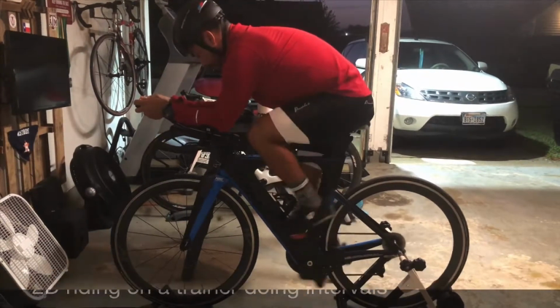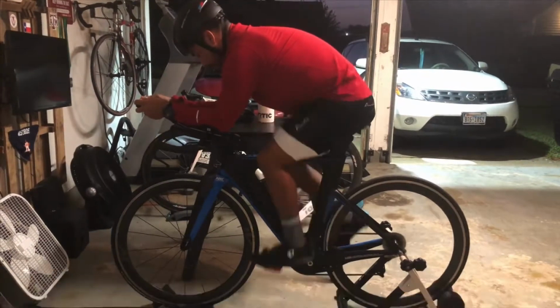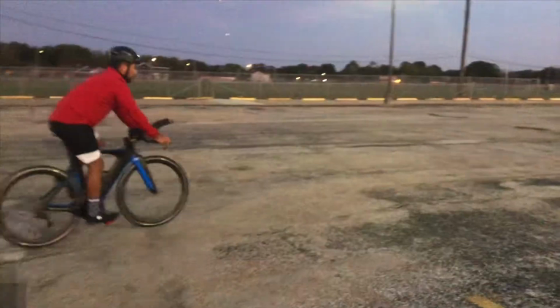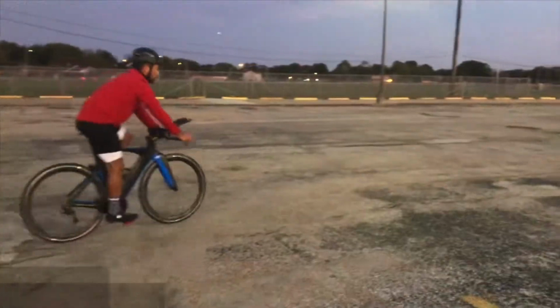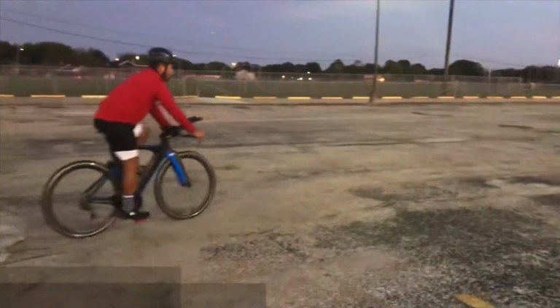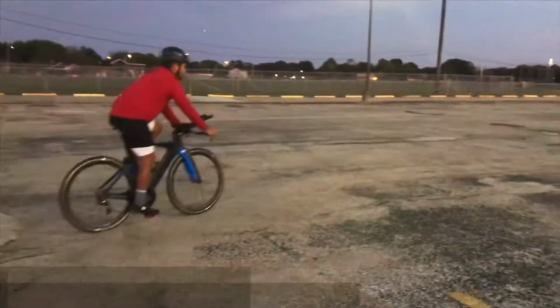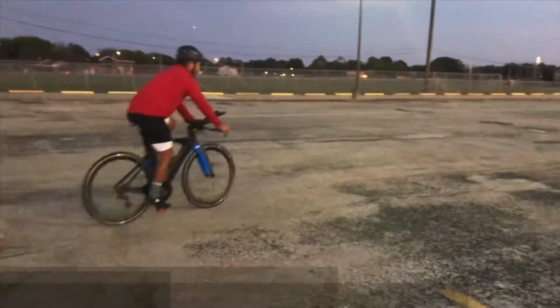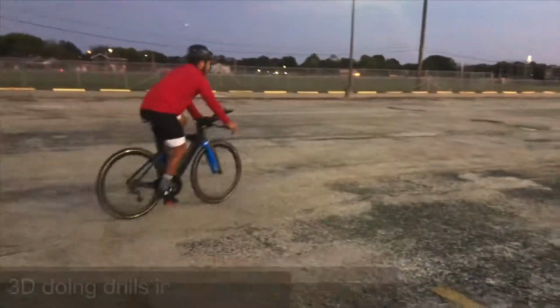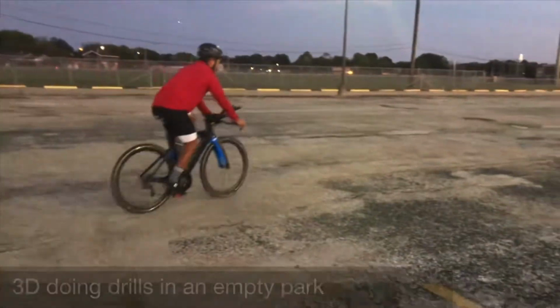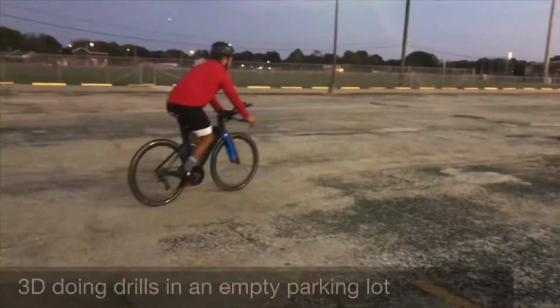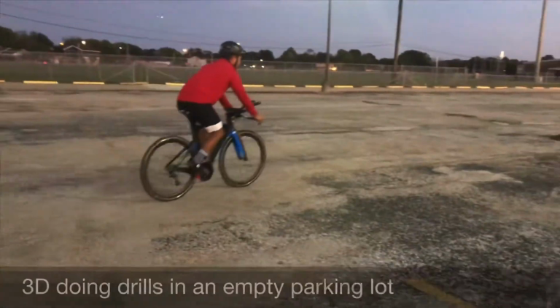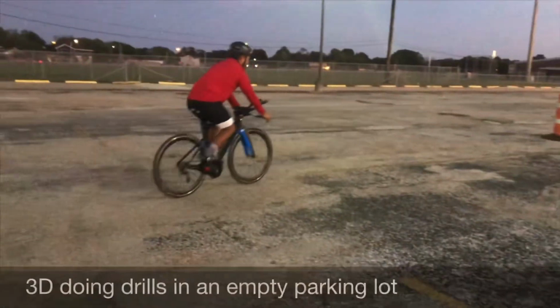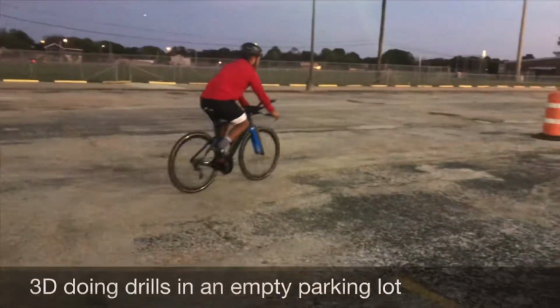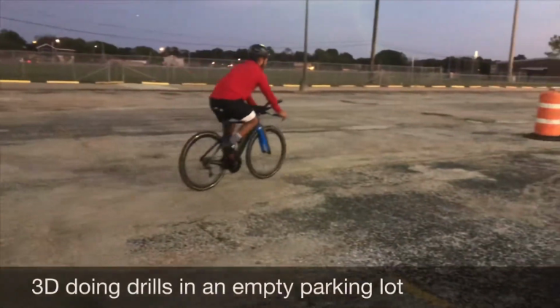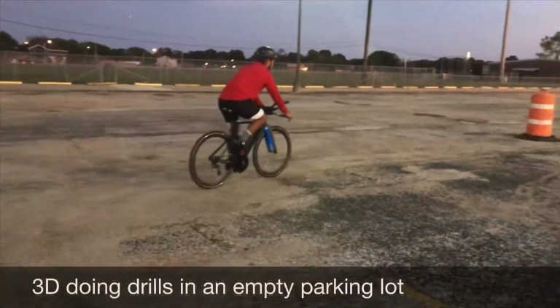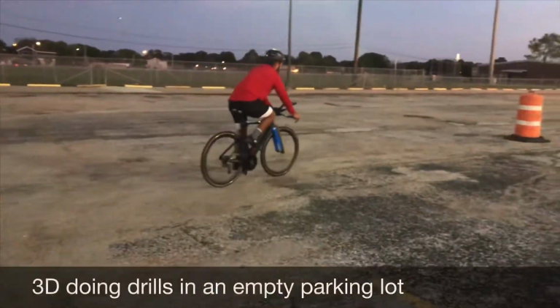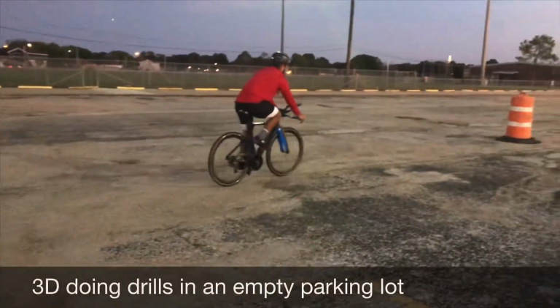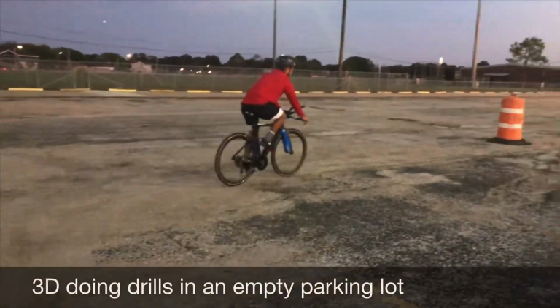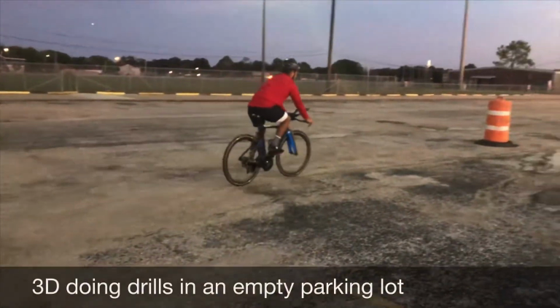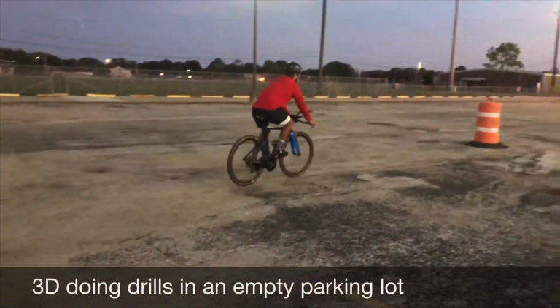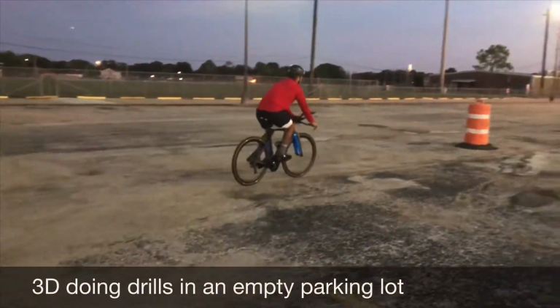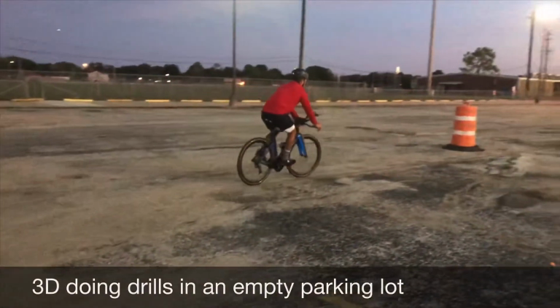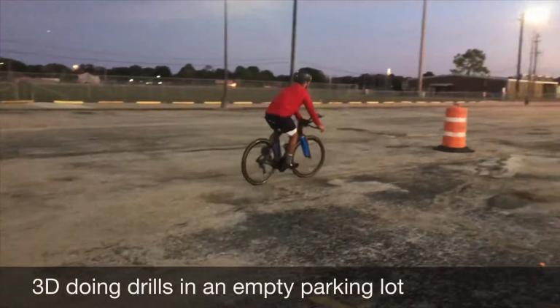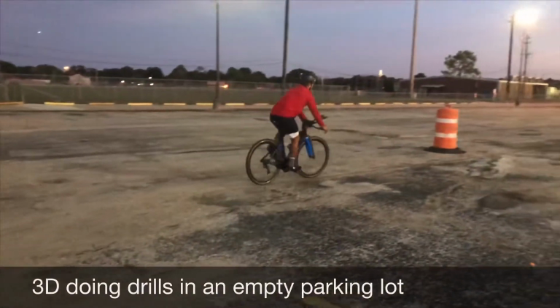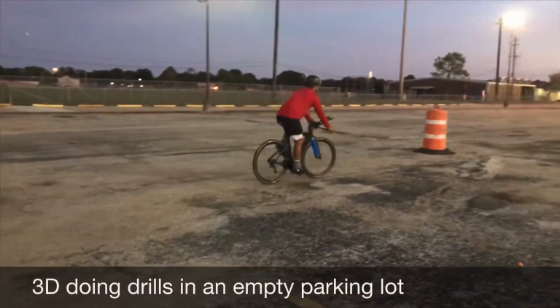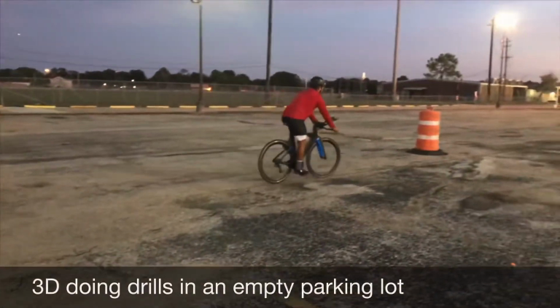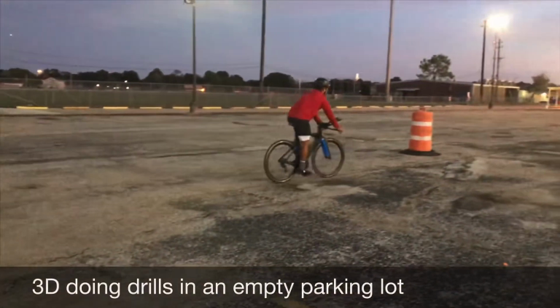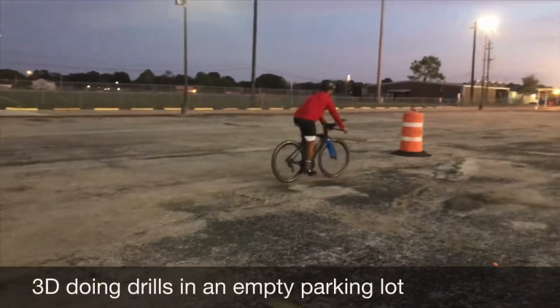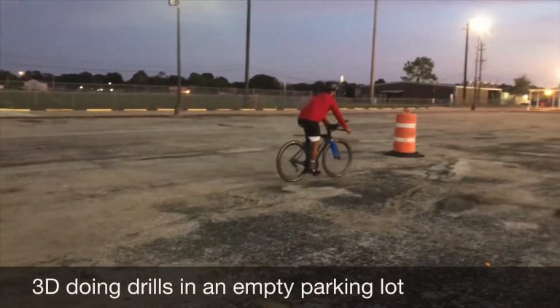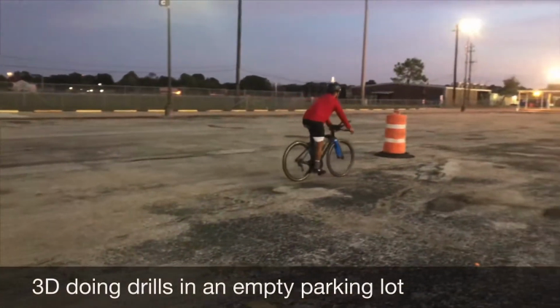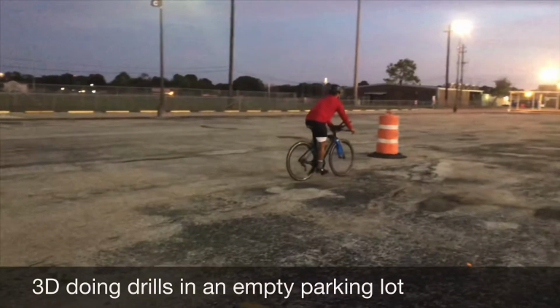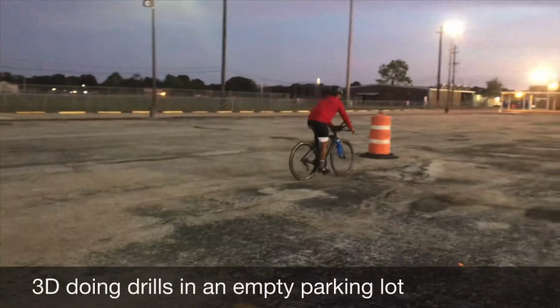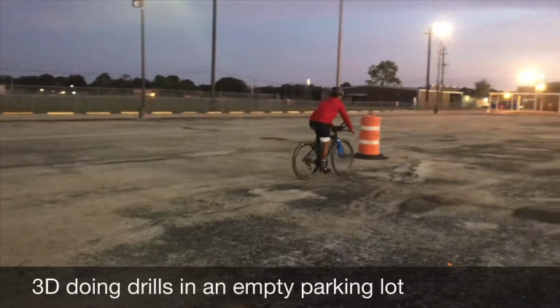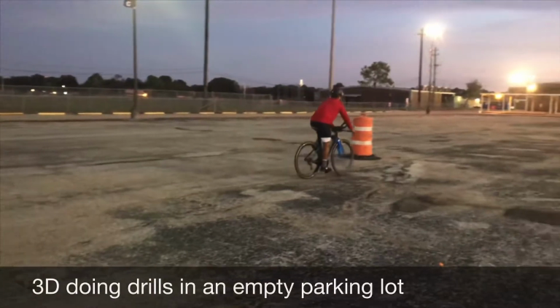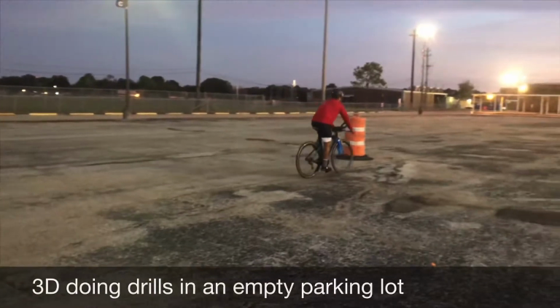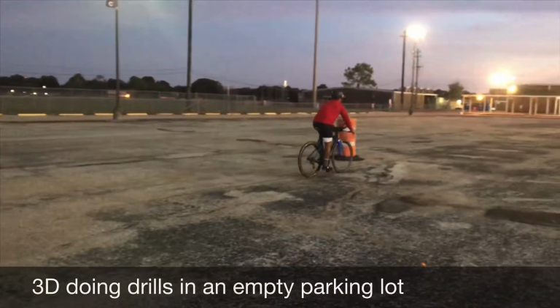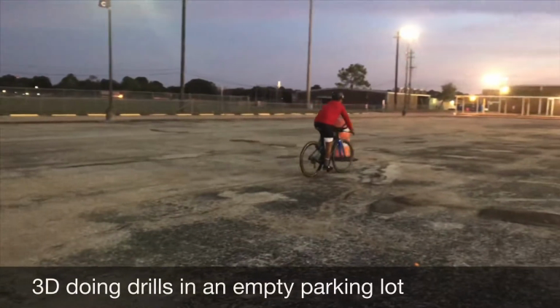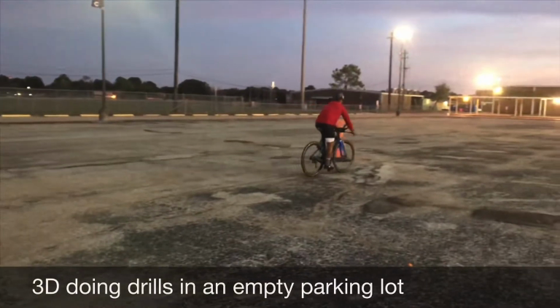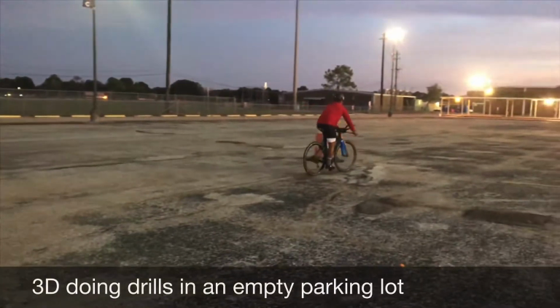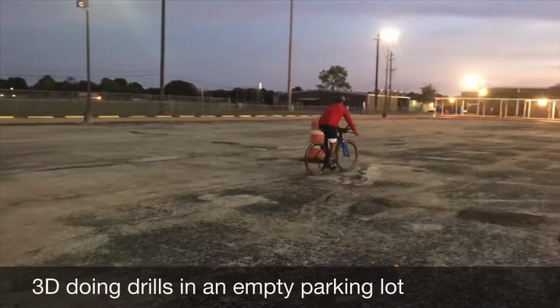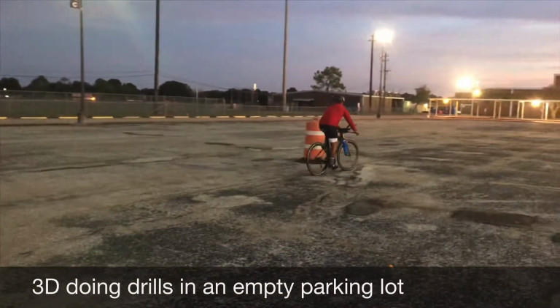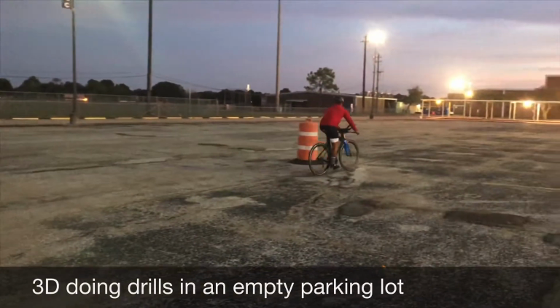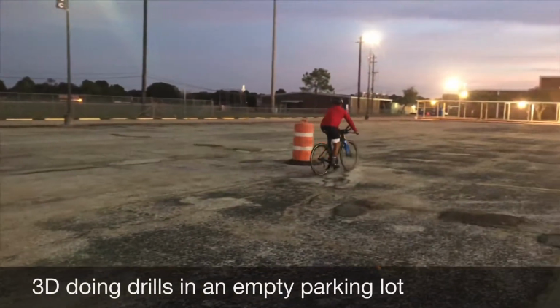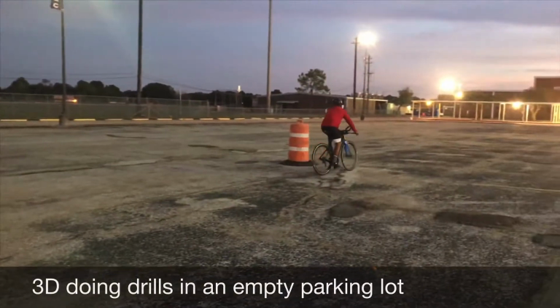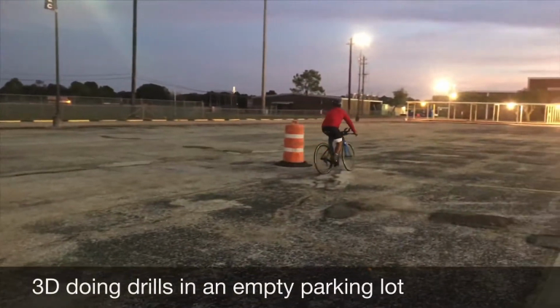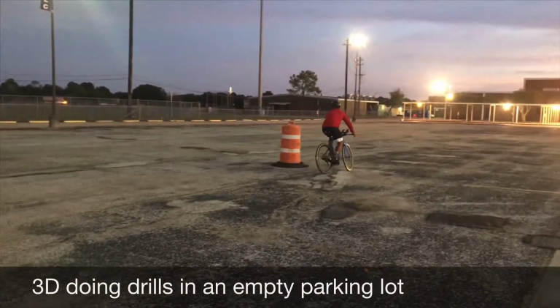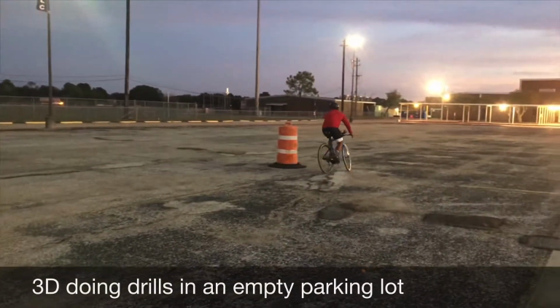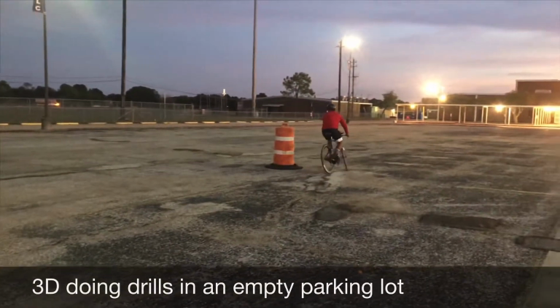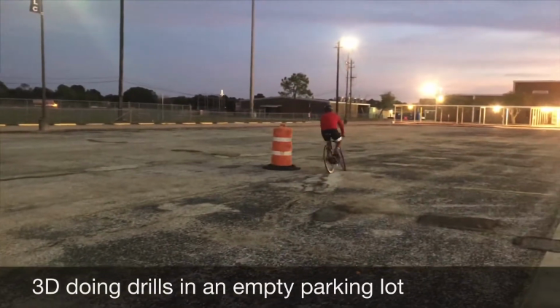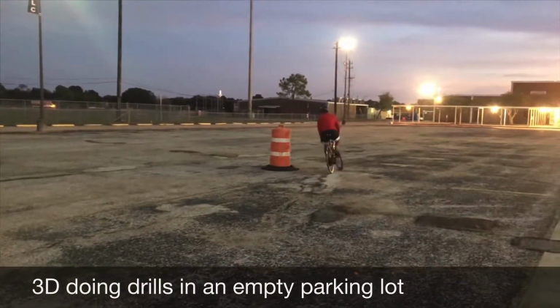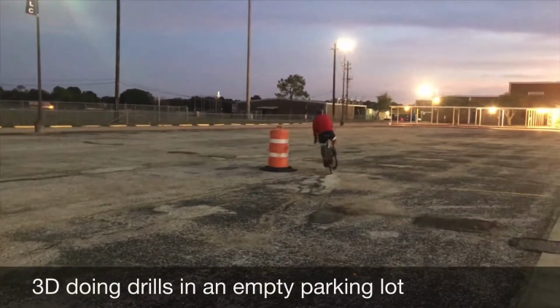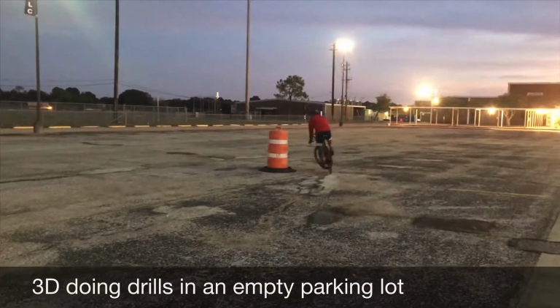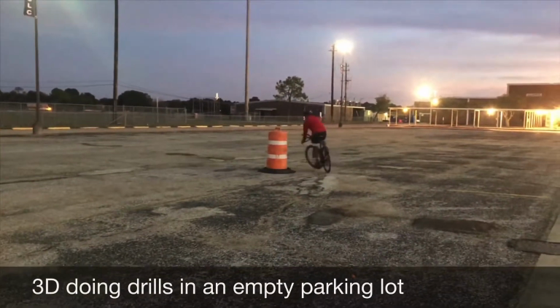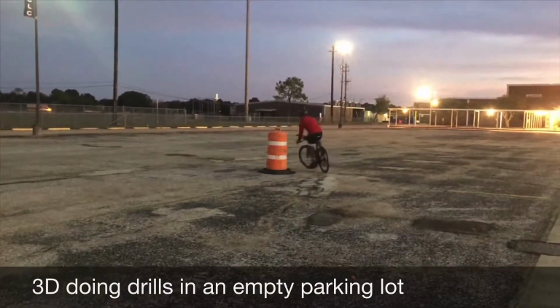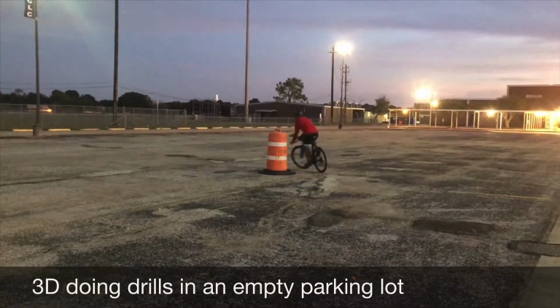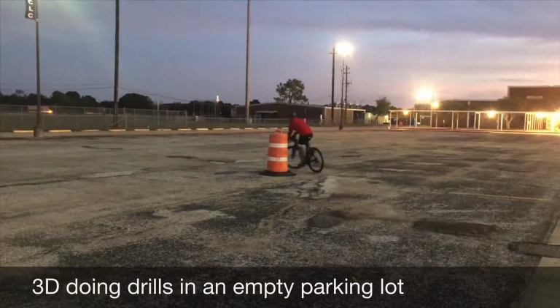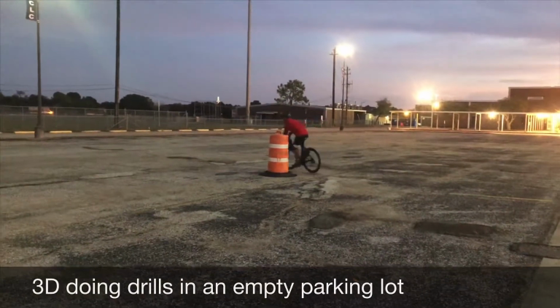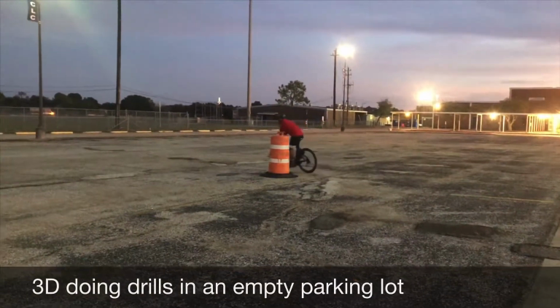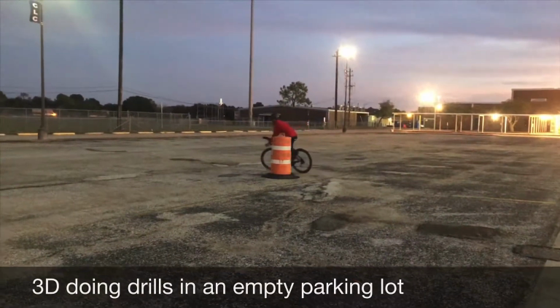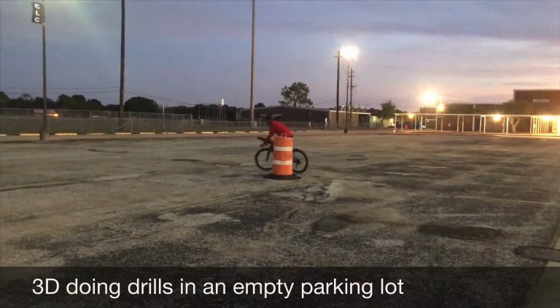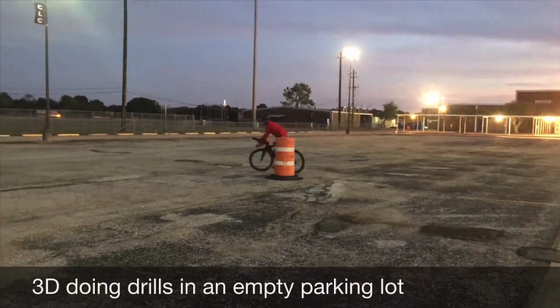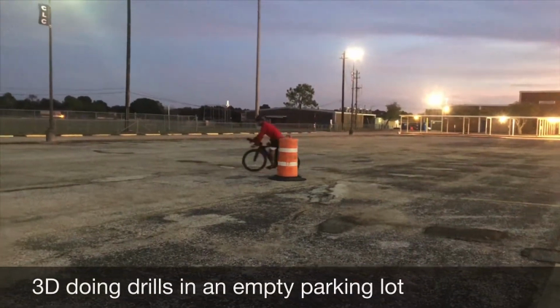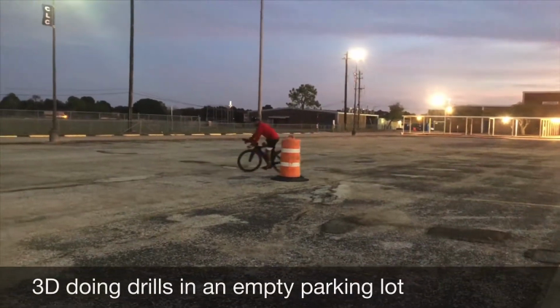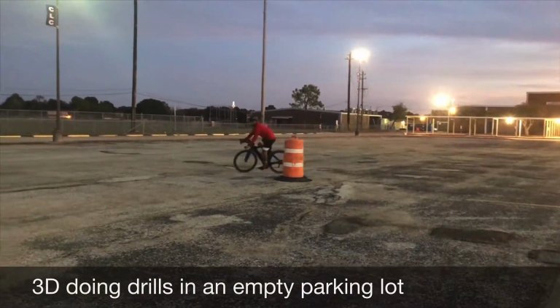By using stationary objects in an open parking lot, an athlete can do drills to improve bike handling.